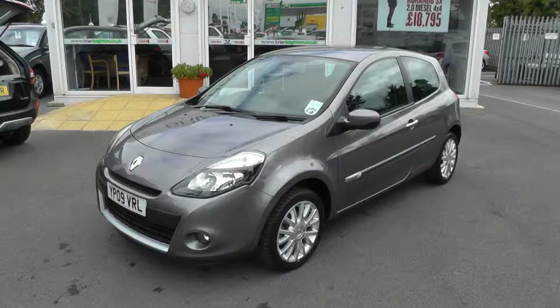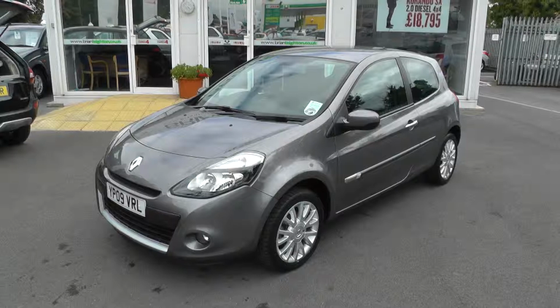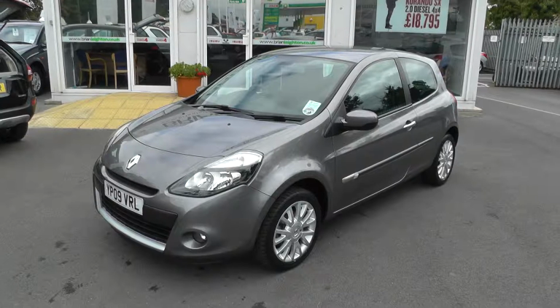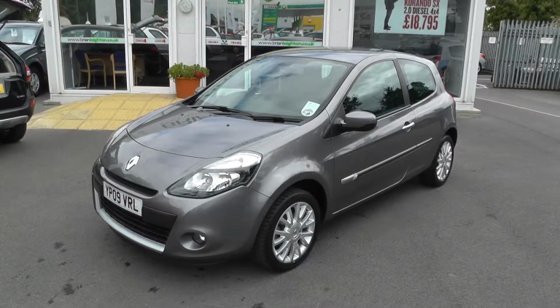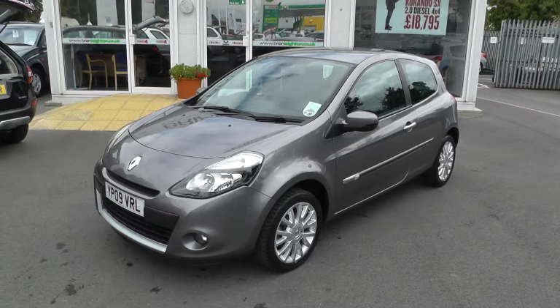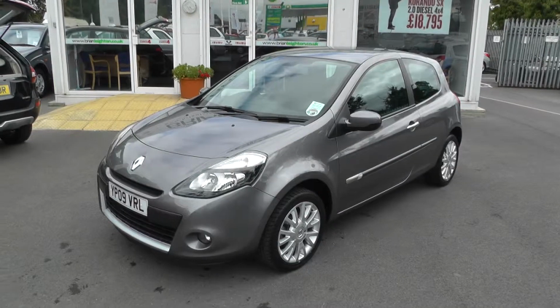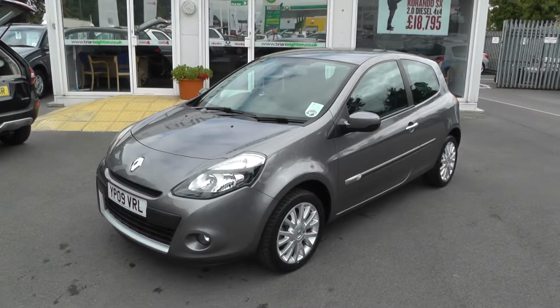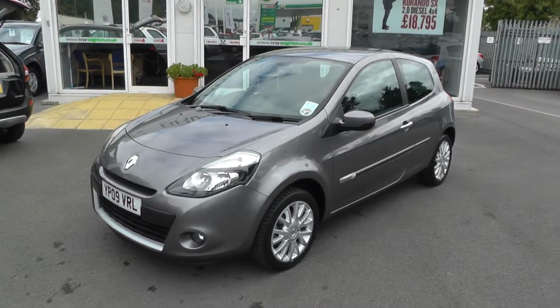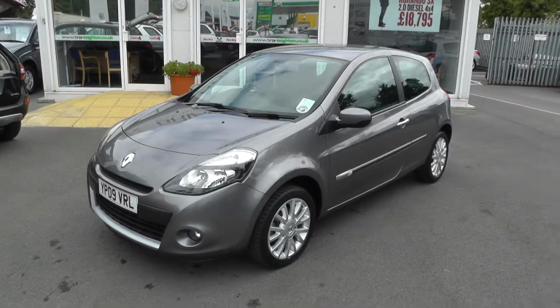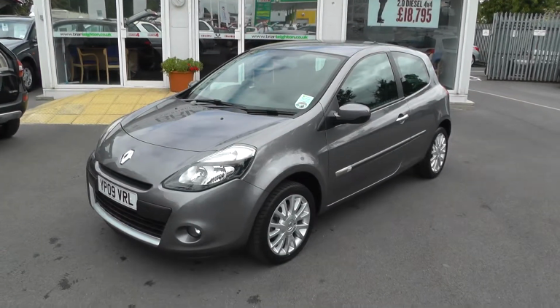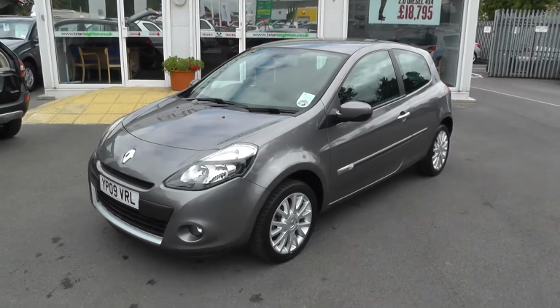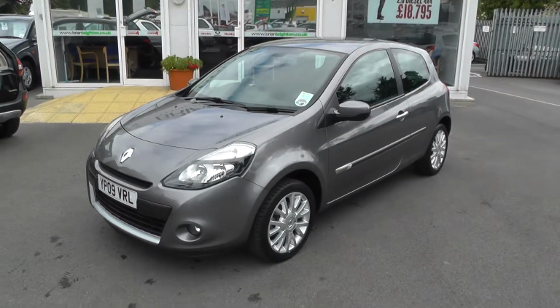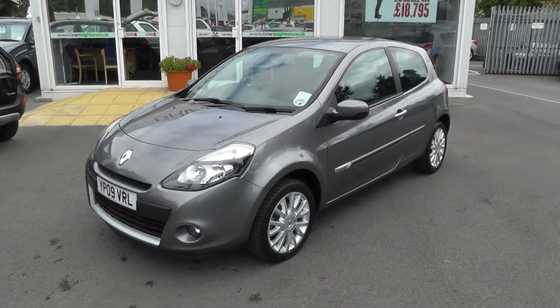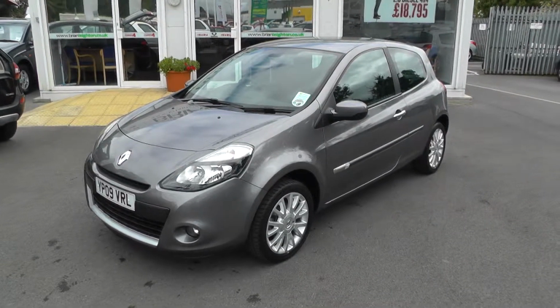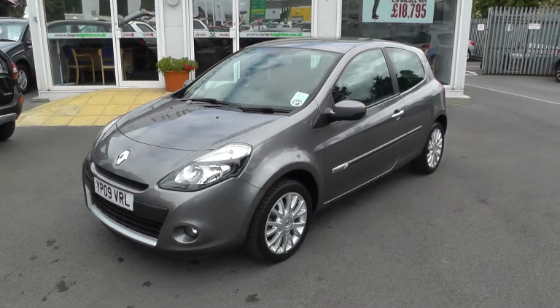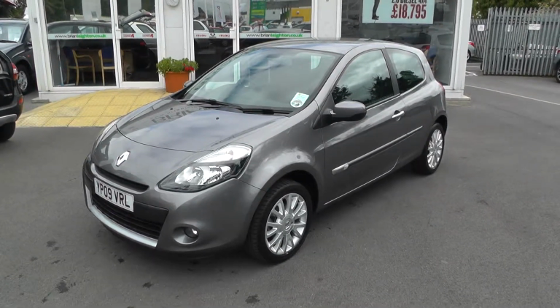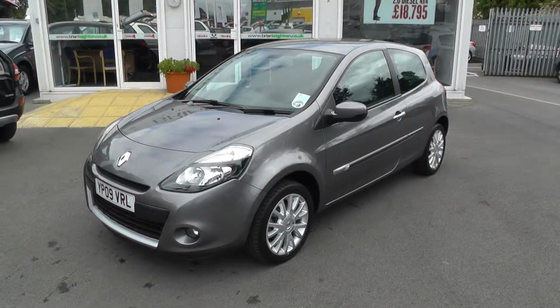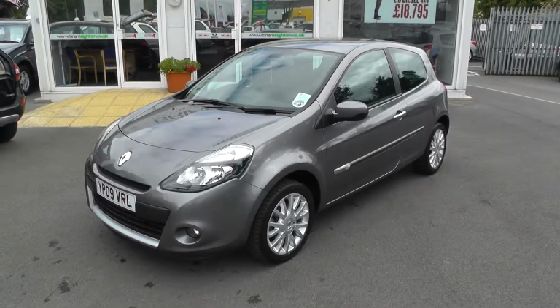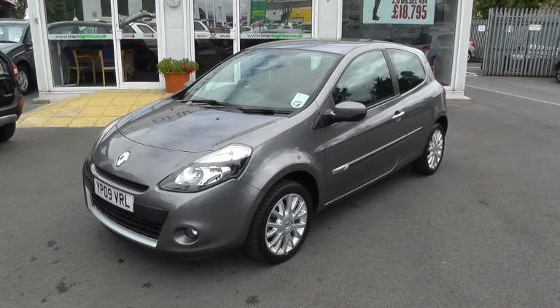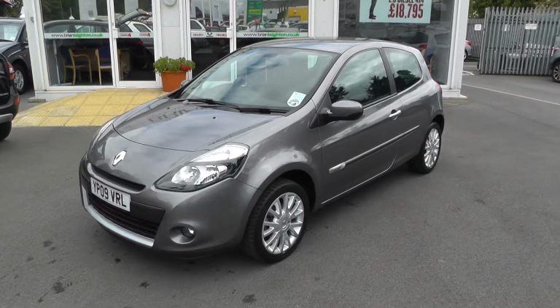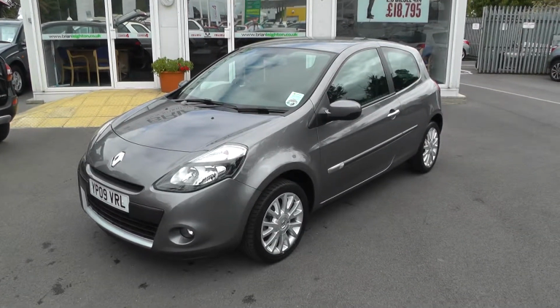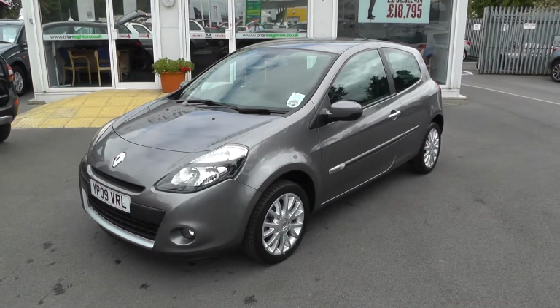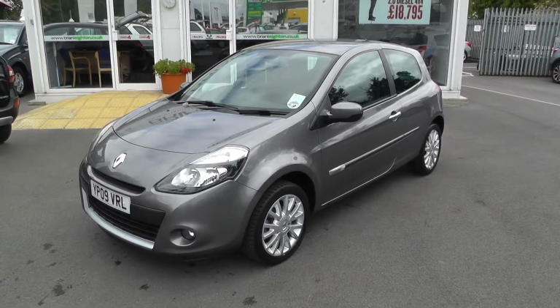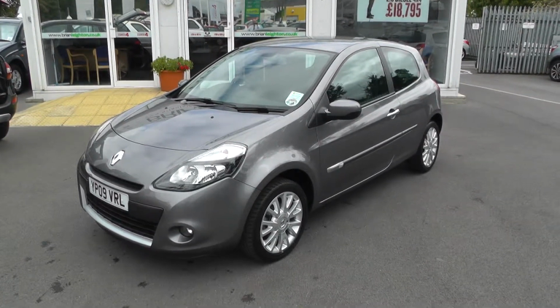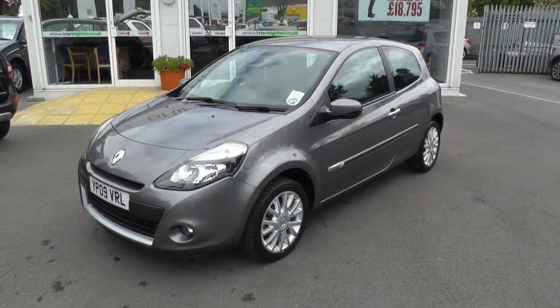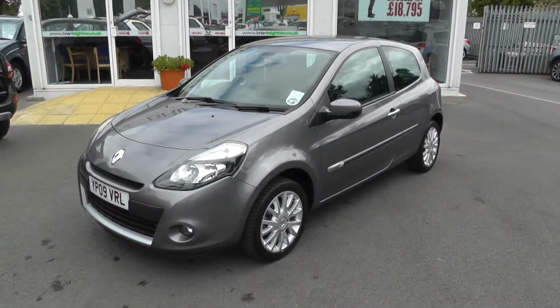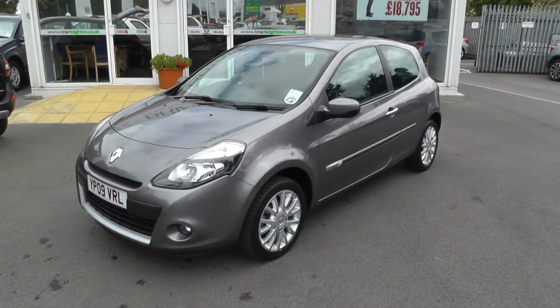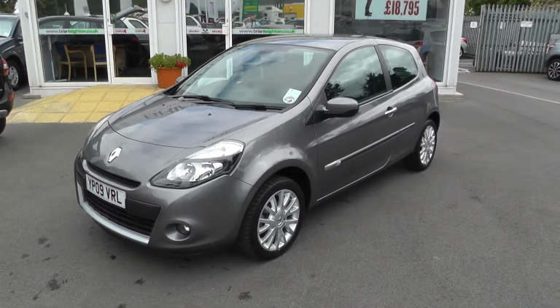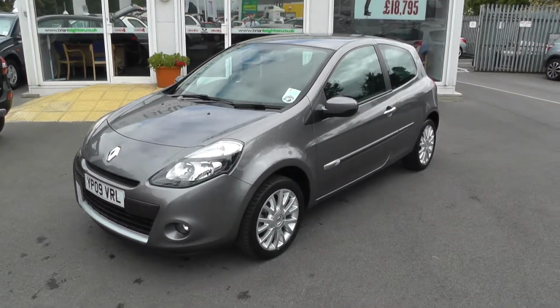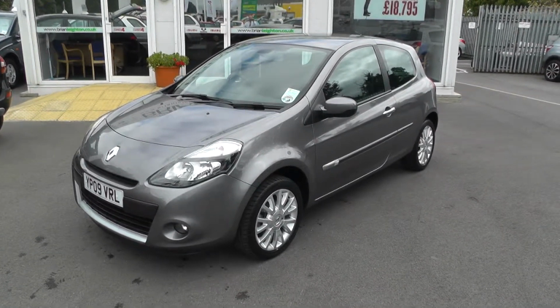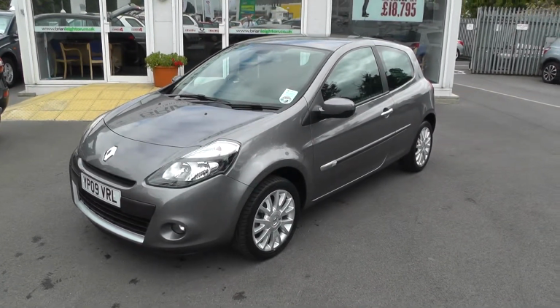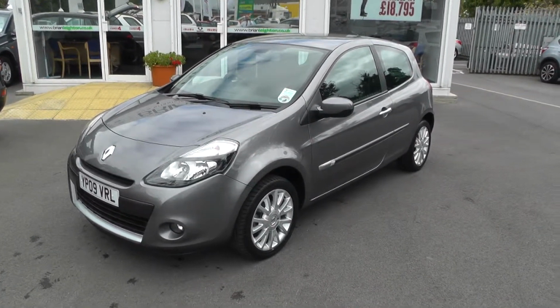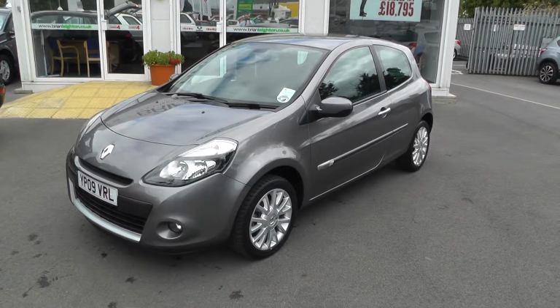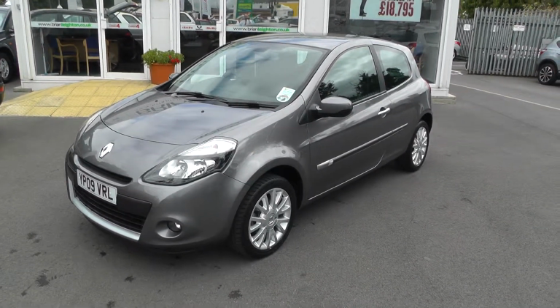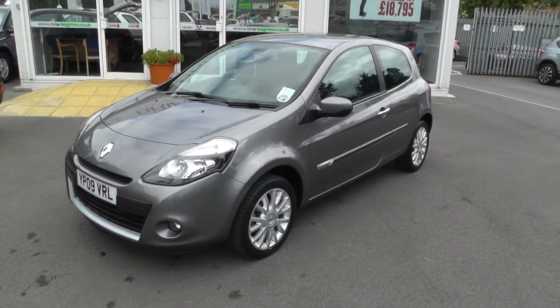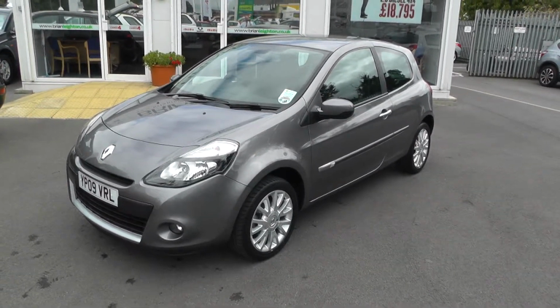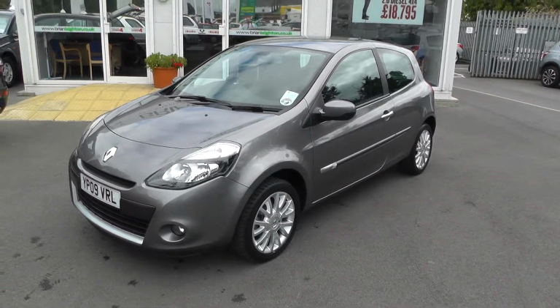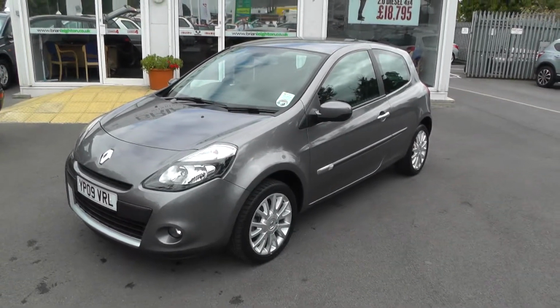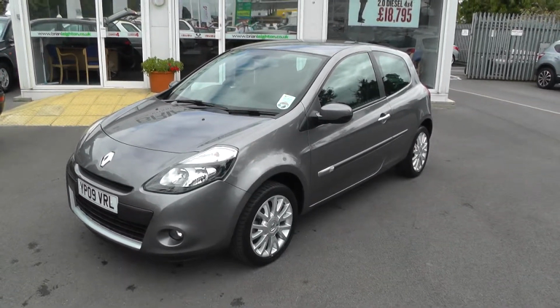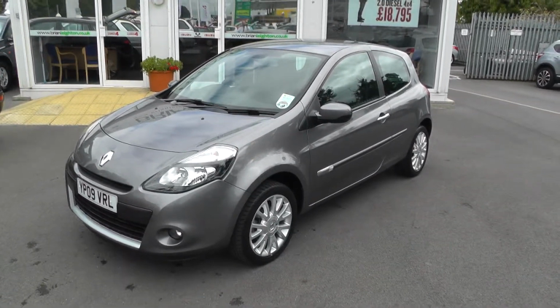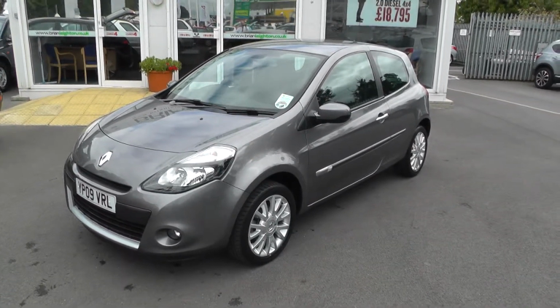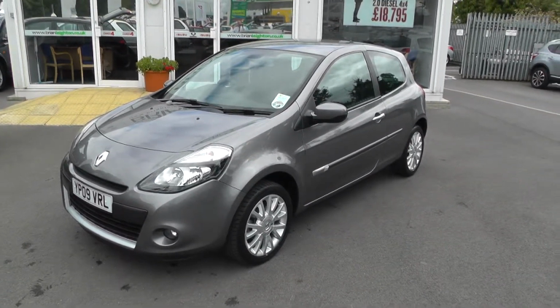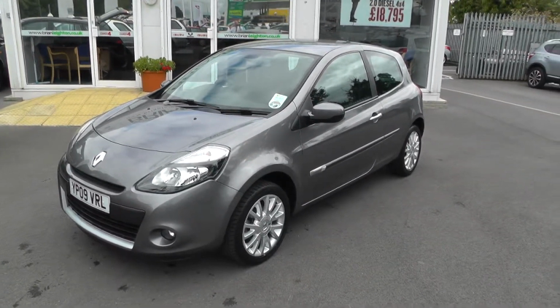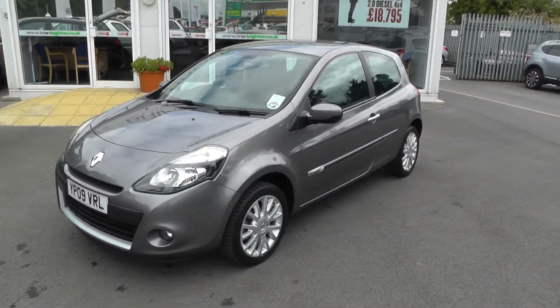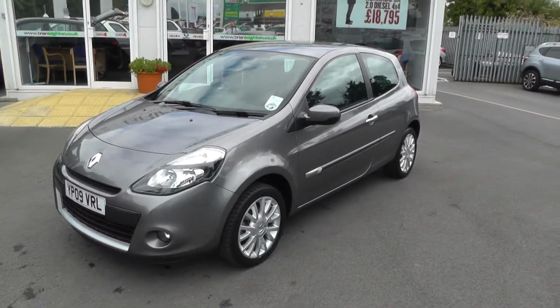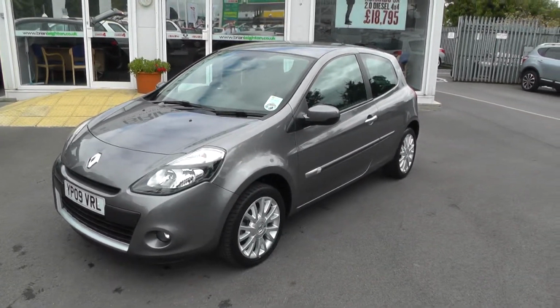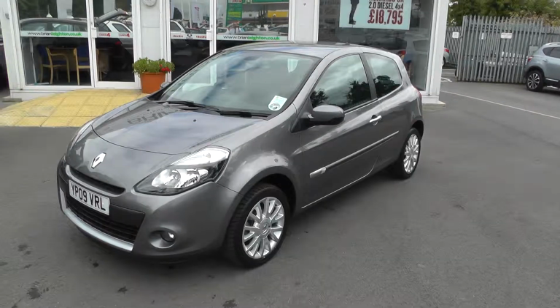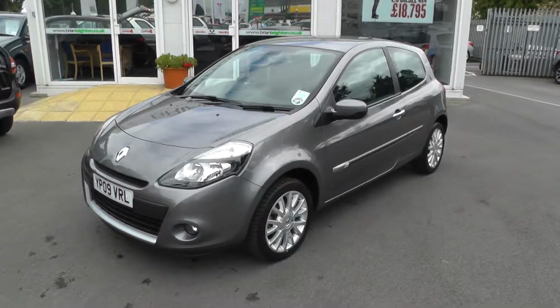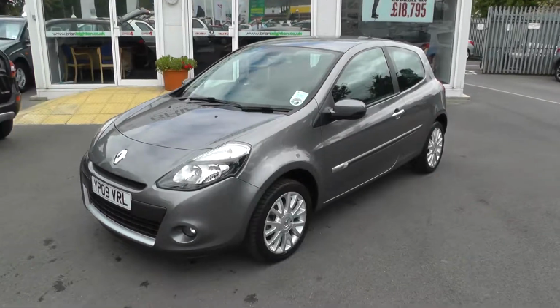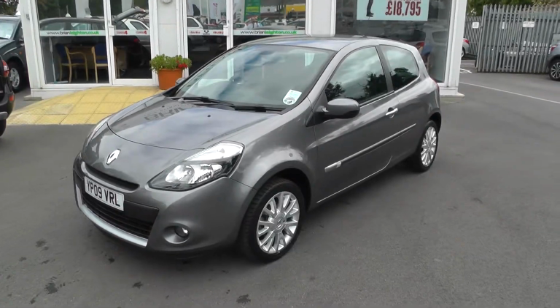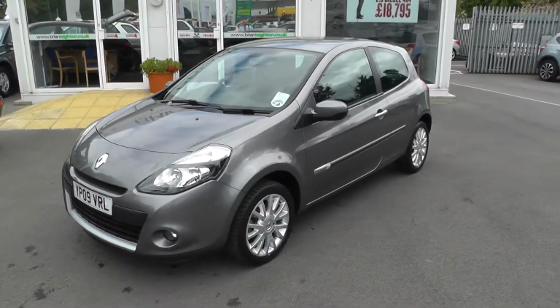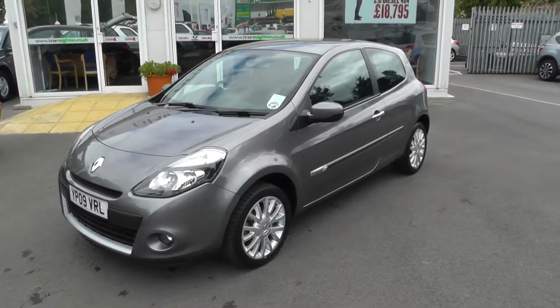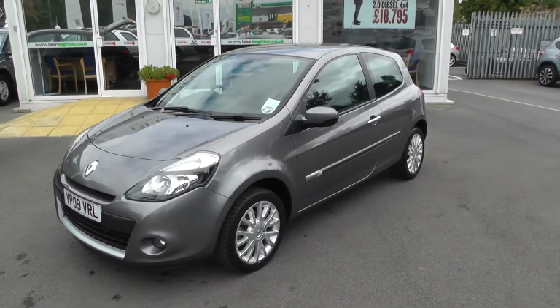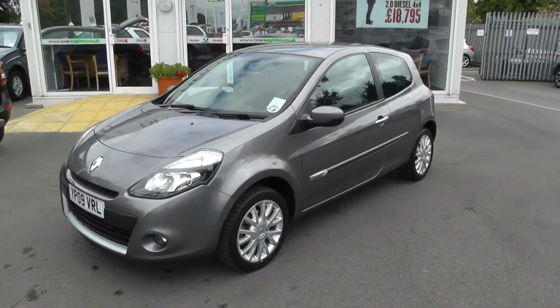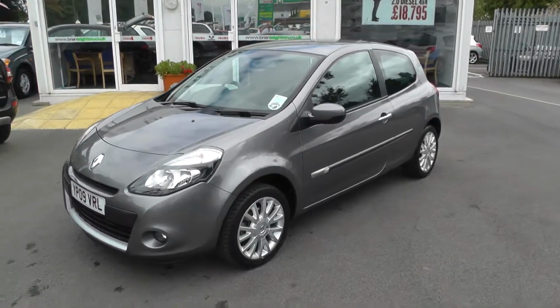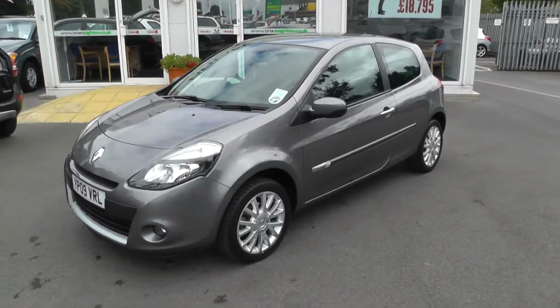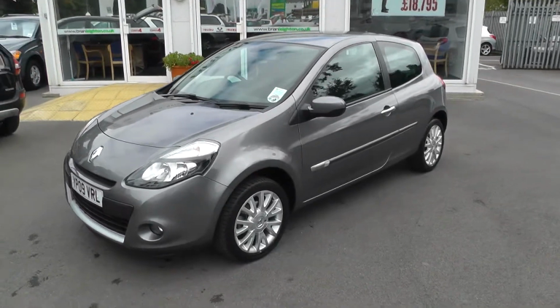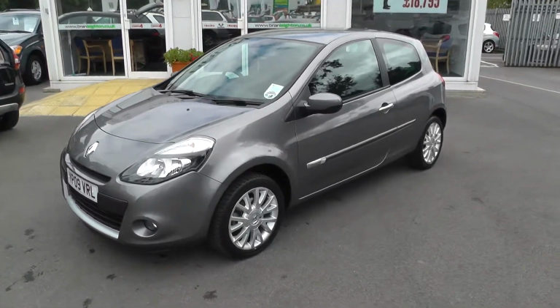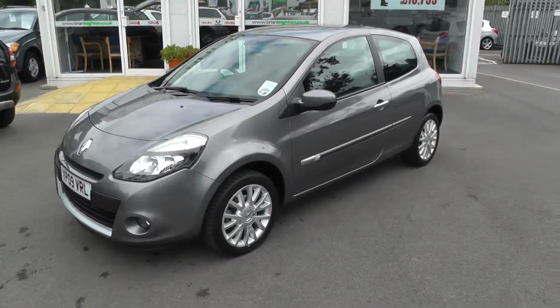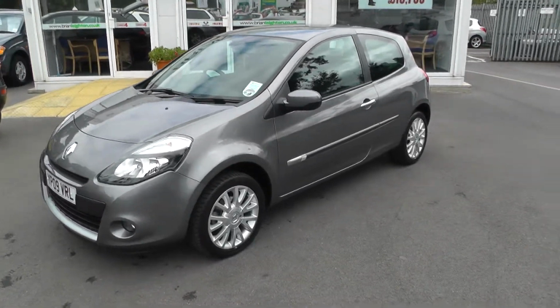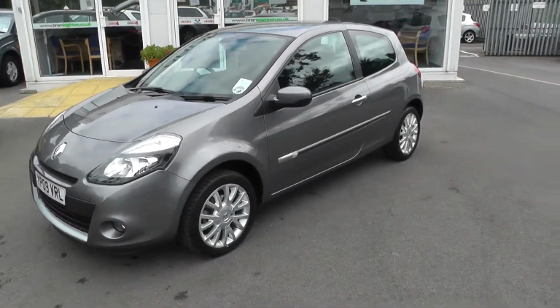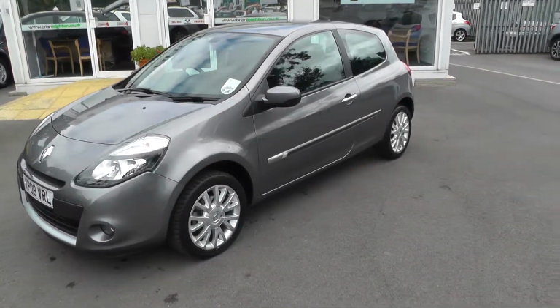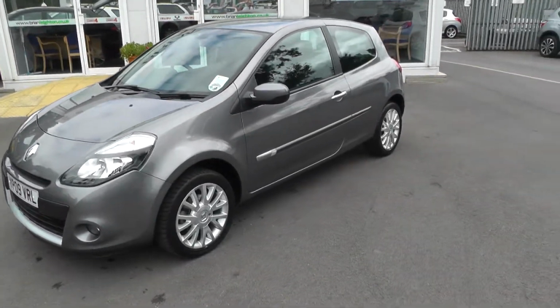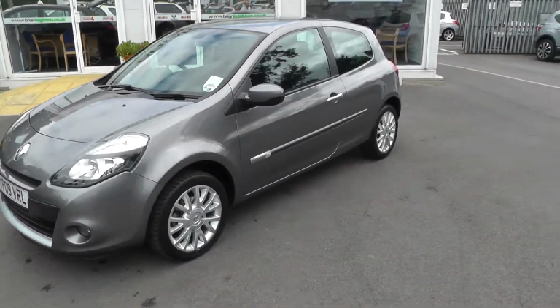I'm Brian Leighton-Houghton, and thank you for visiting our website. The car you're looking at today is the Renault Clio 1.2 Dynamic 3-door in grey.